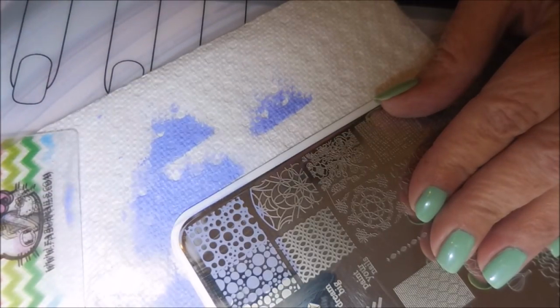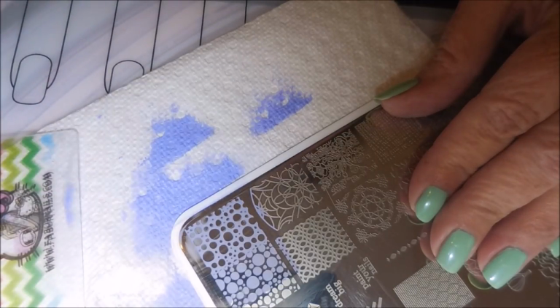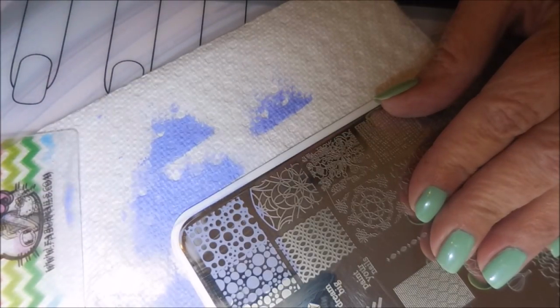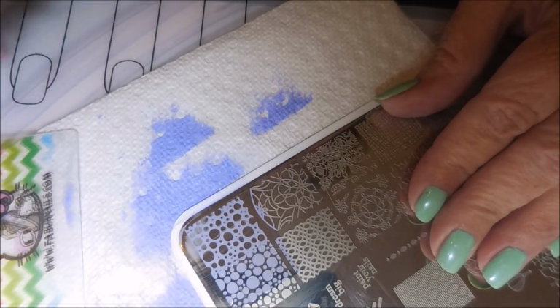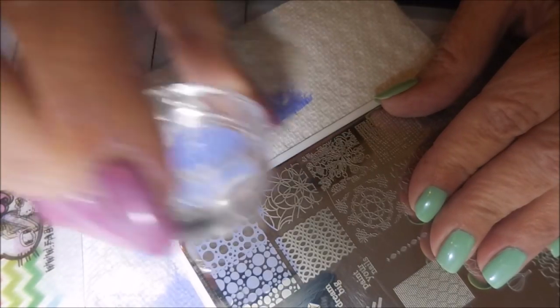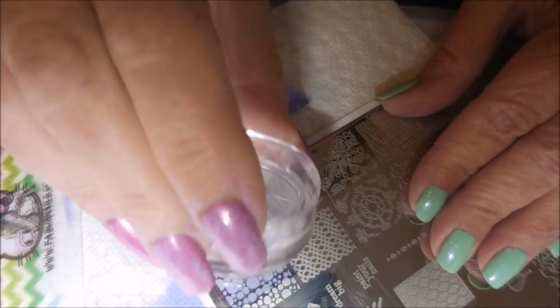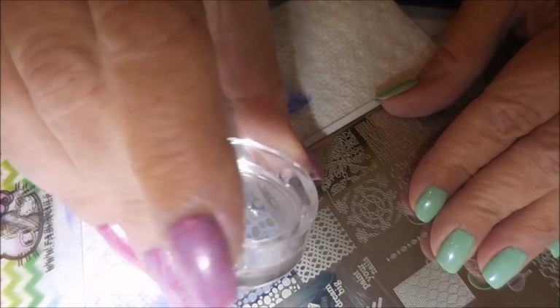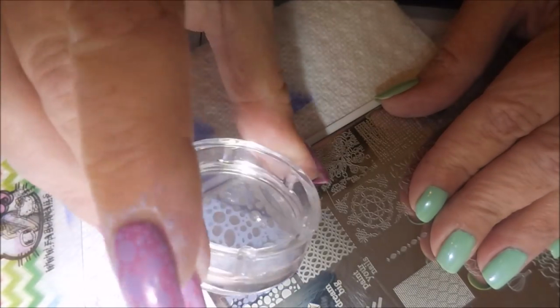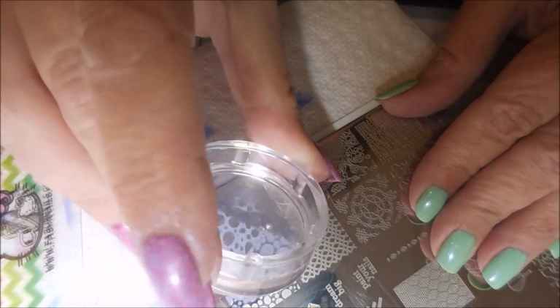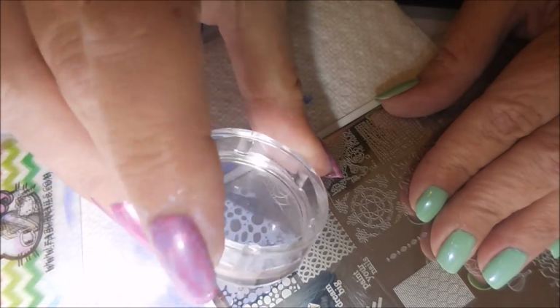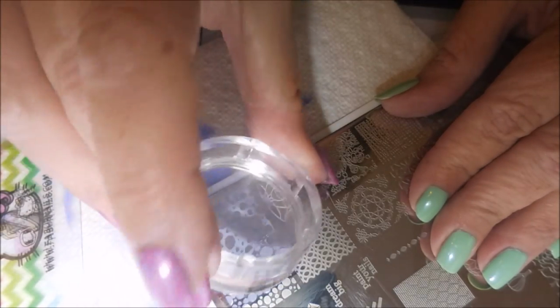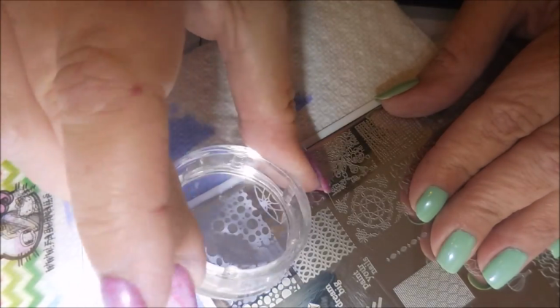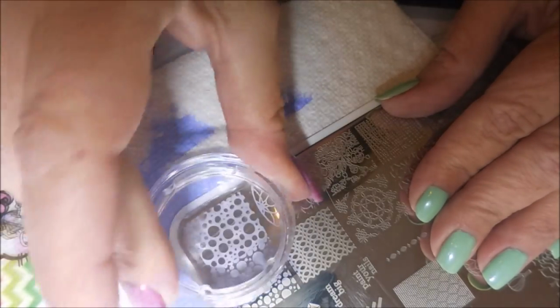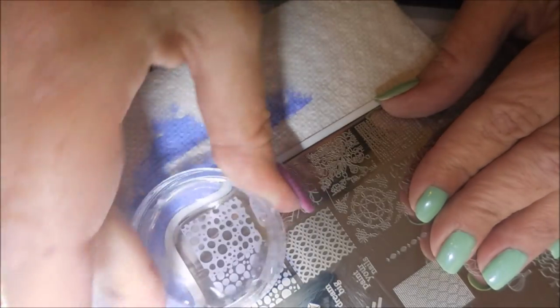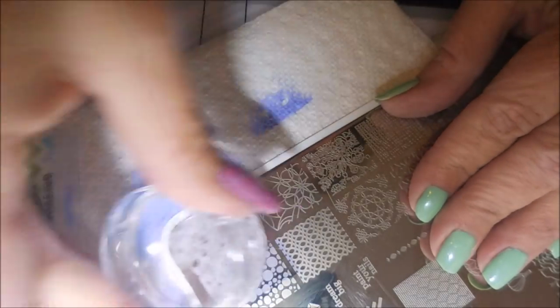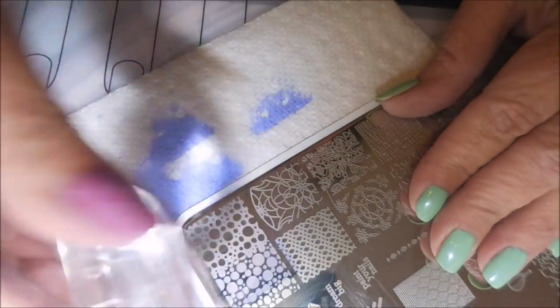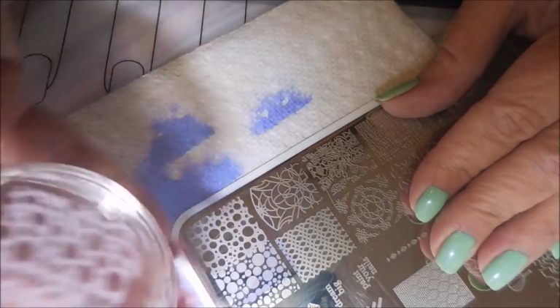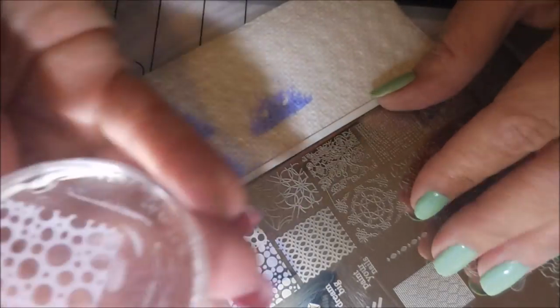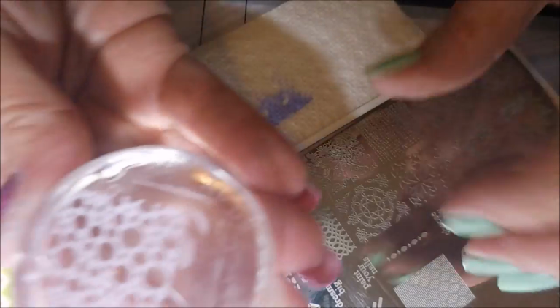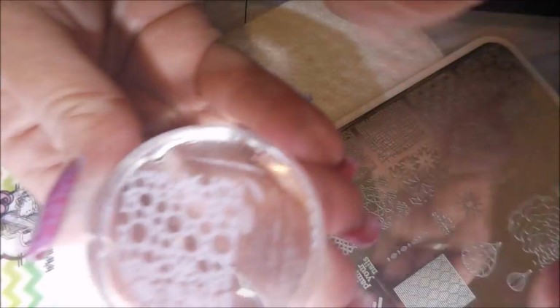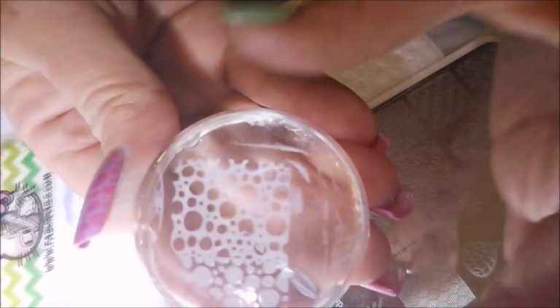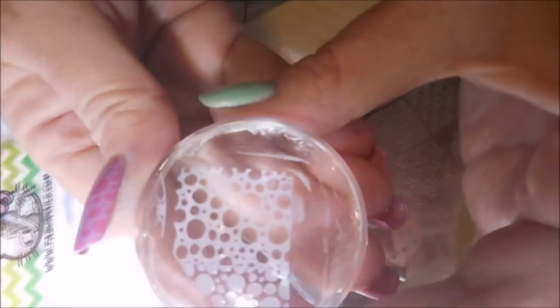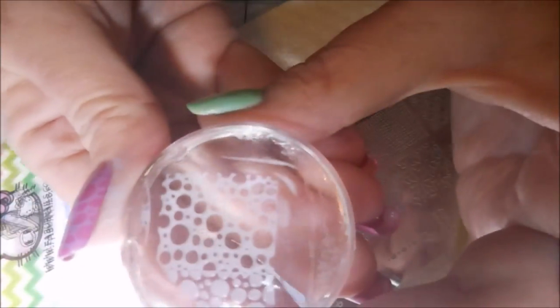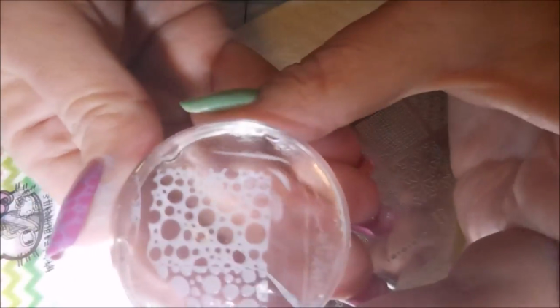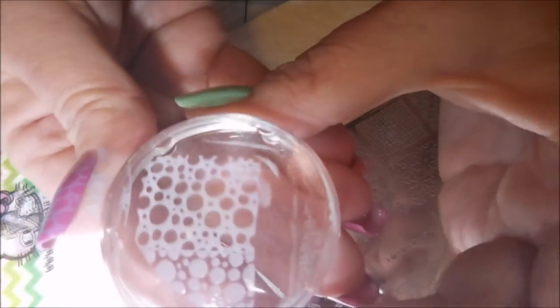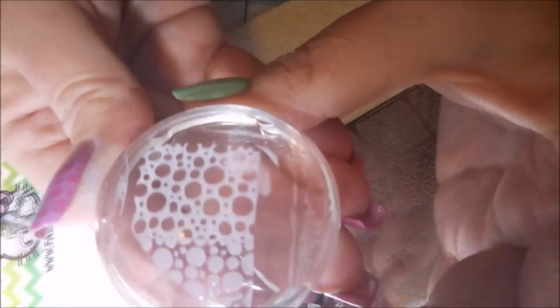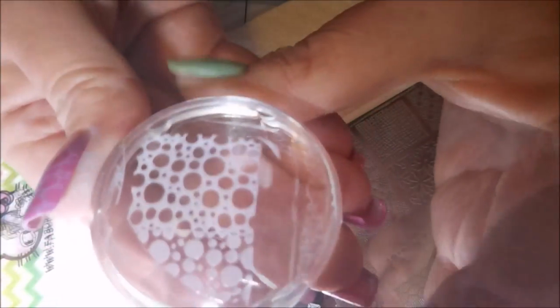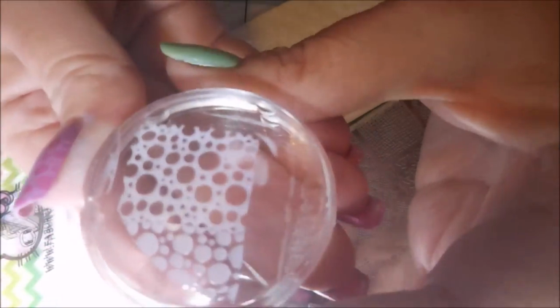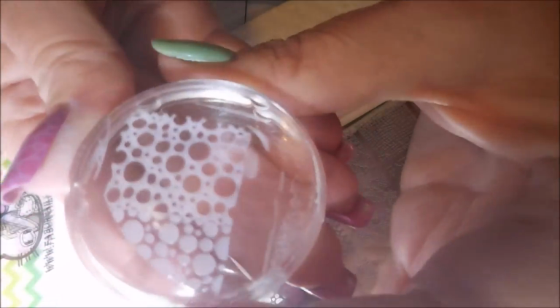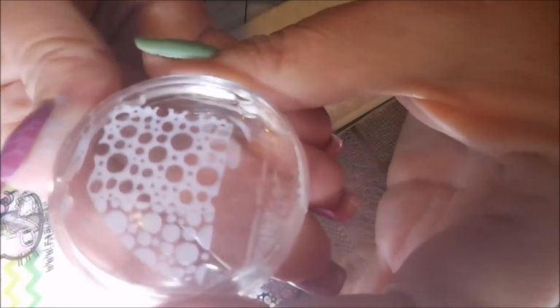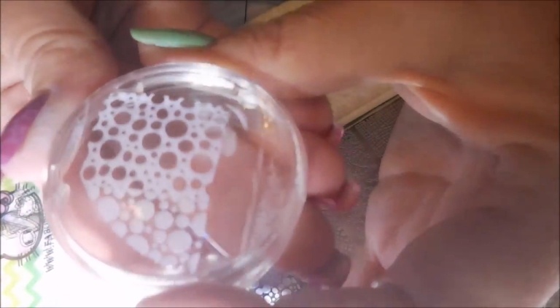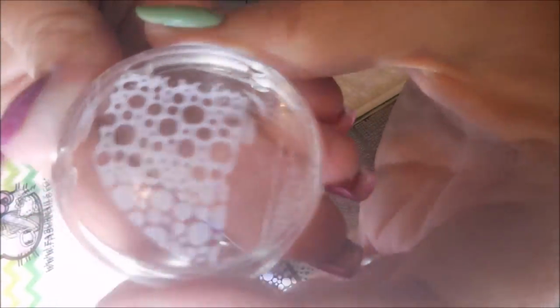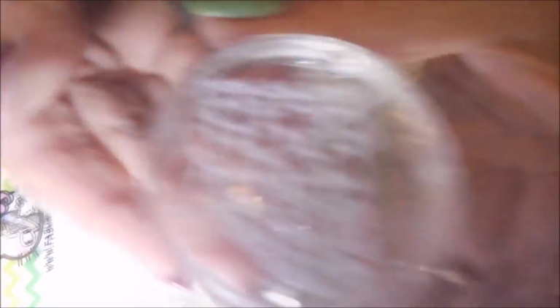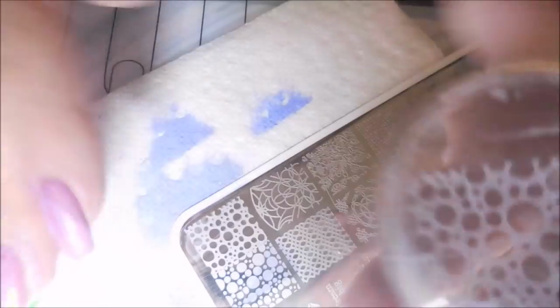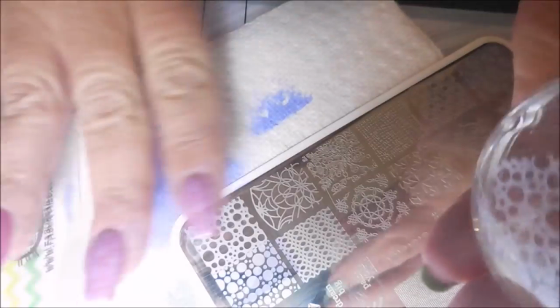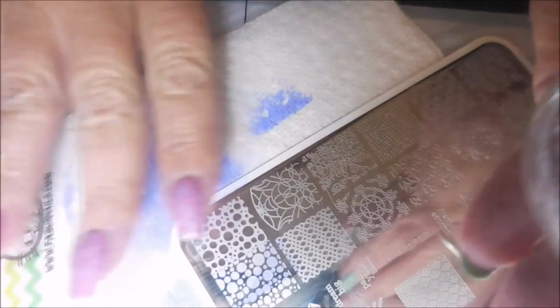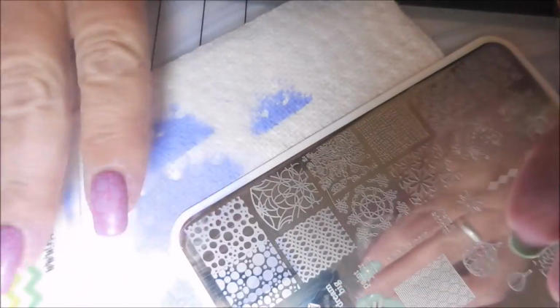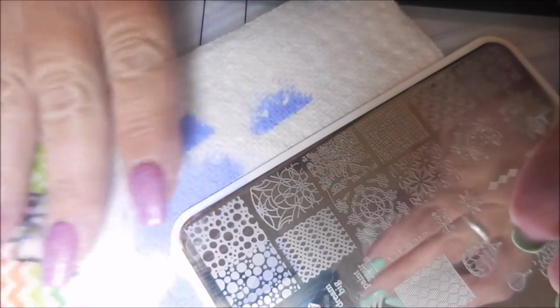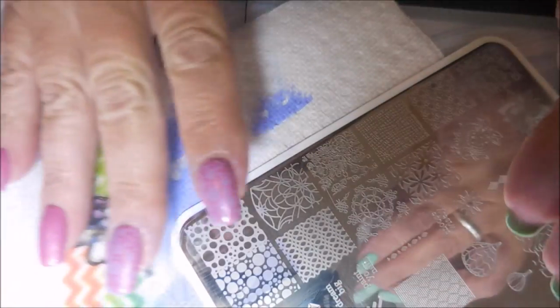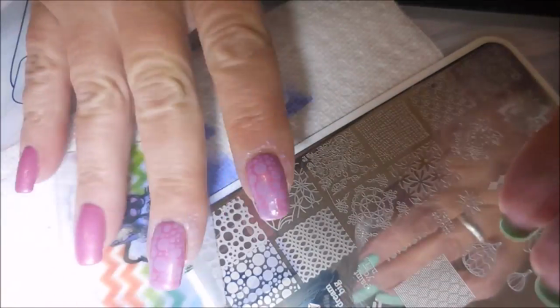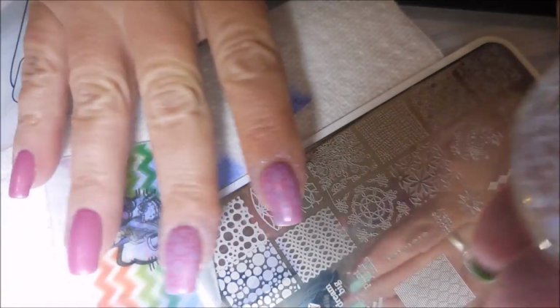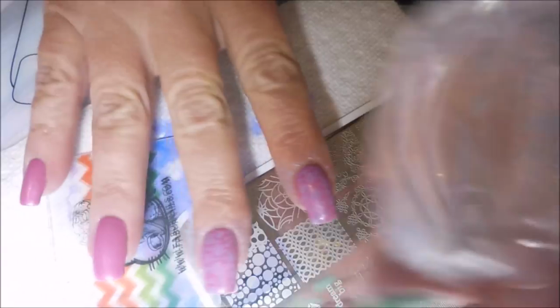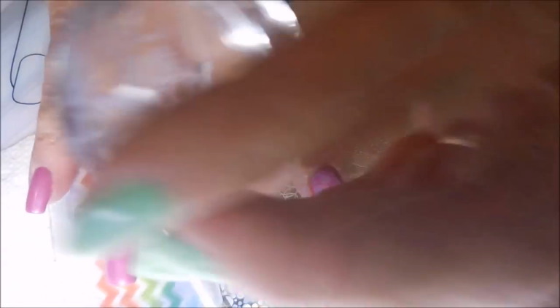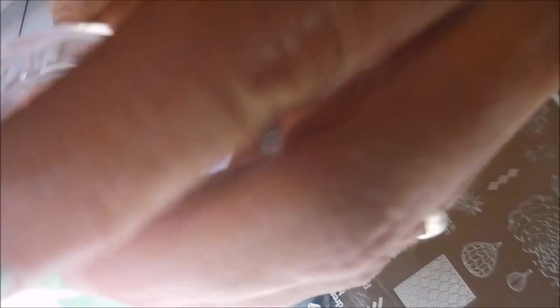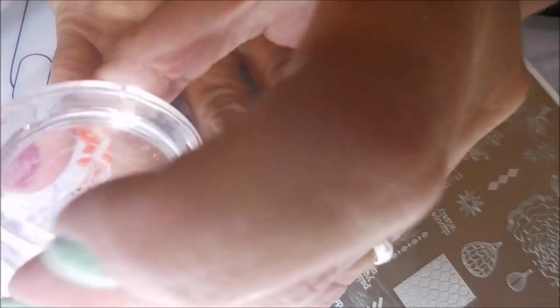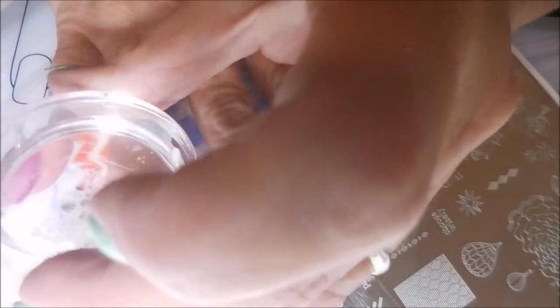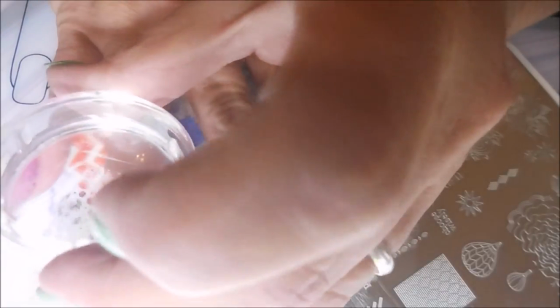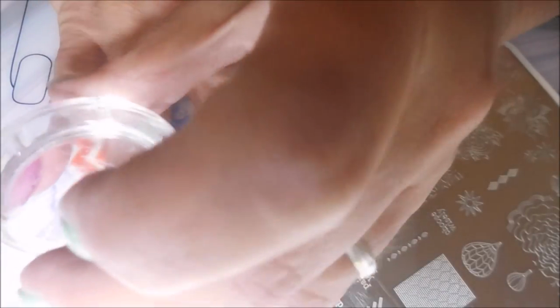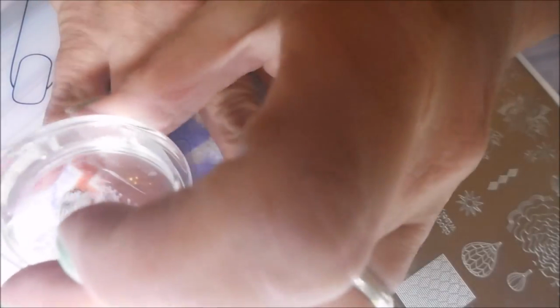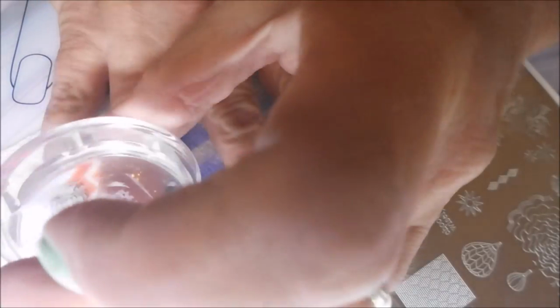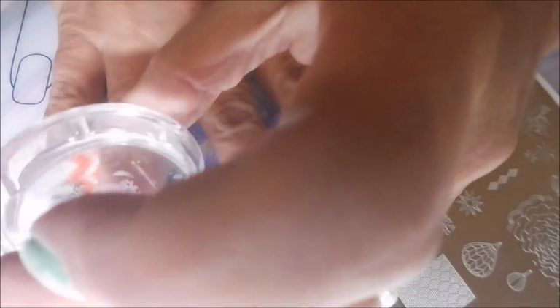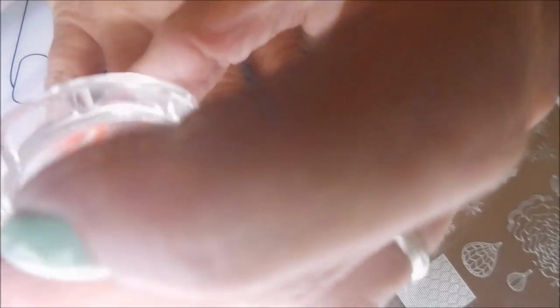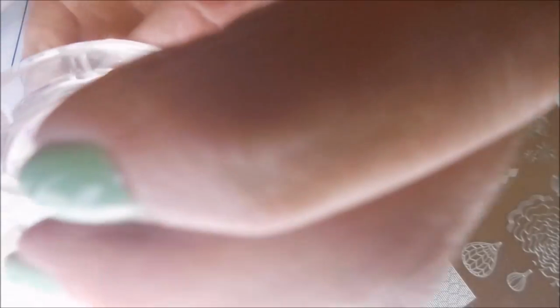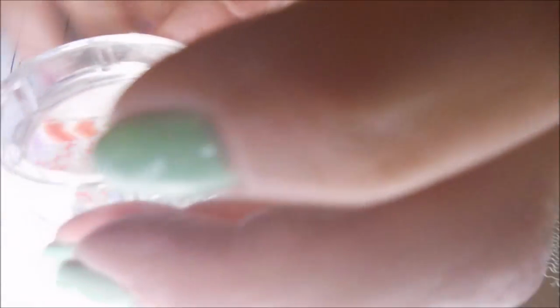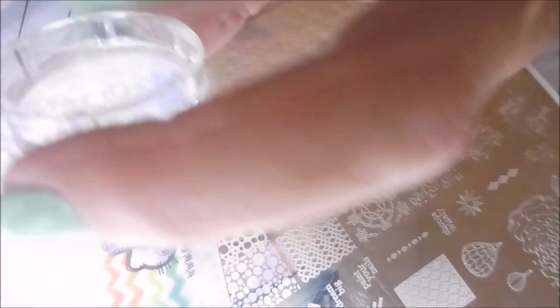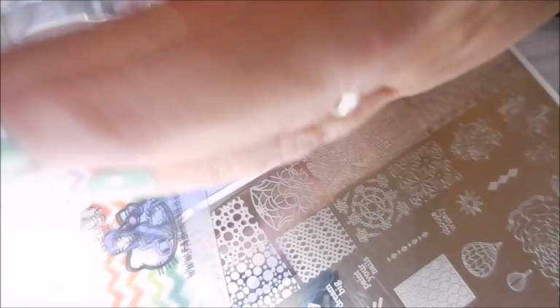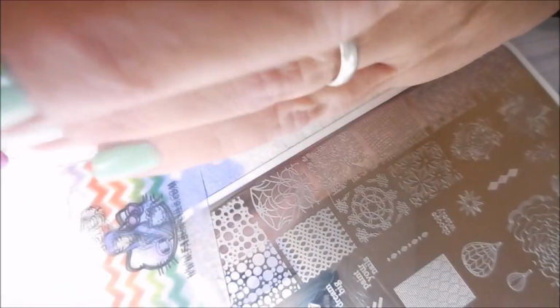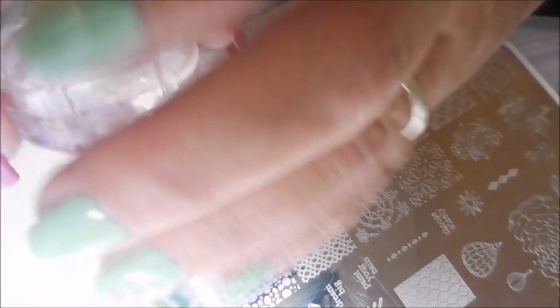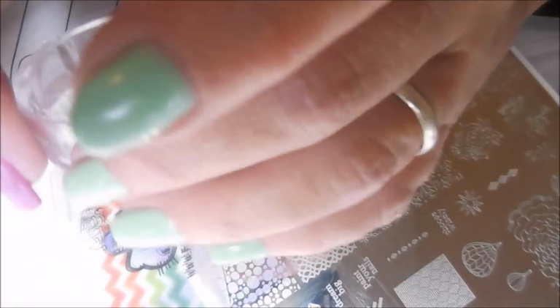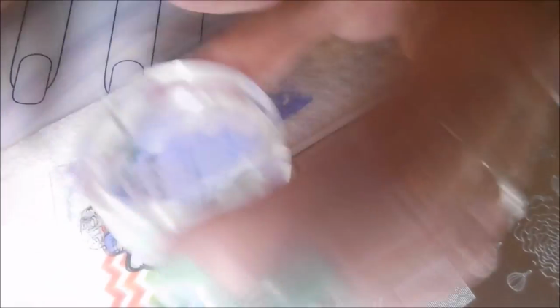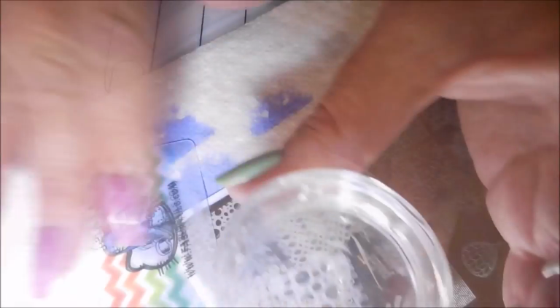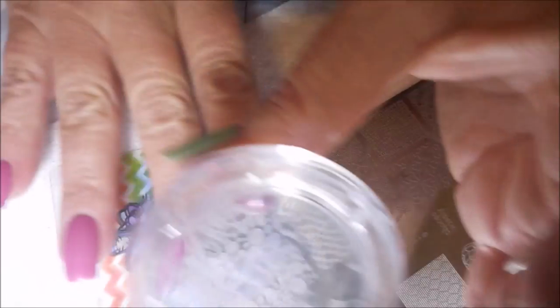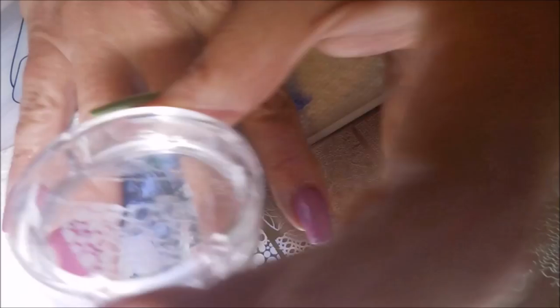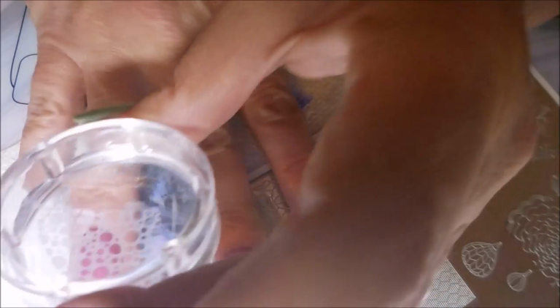Get that swiped, girl. Swipe it to the left, up and down, right — whatever you gotta do. Just get that on that stamper.